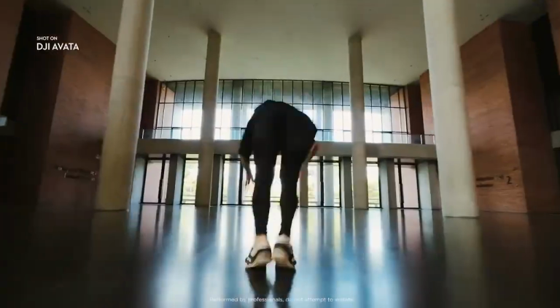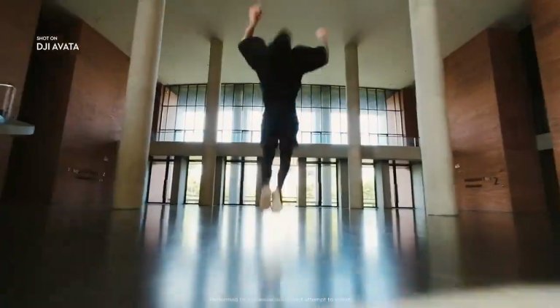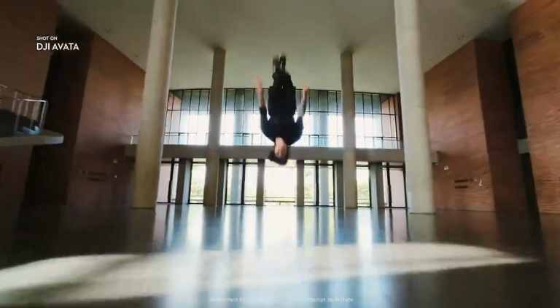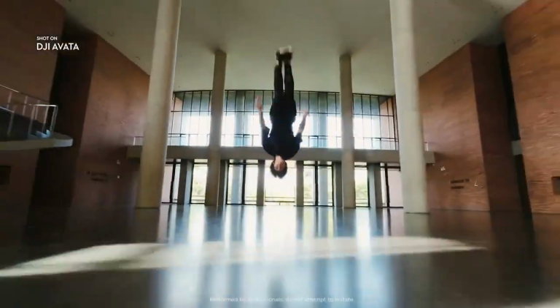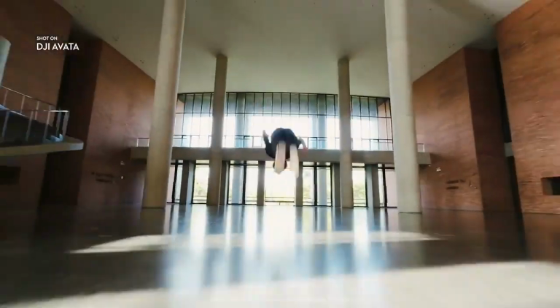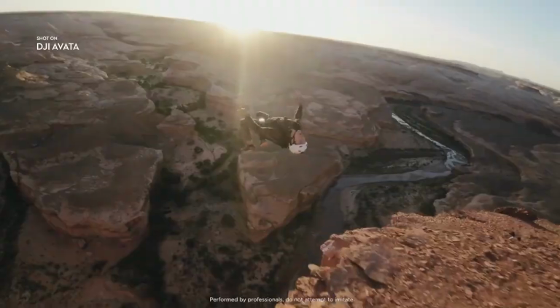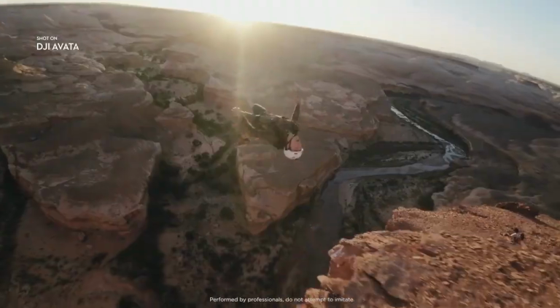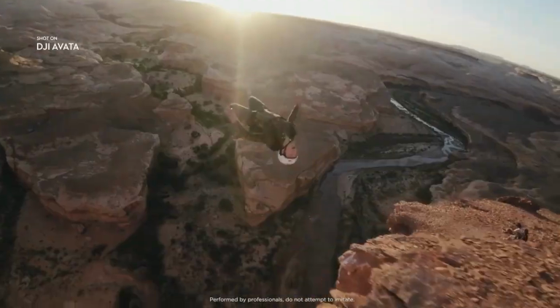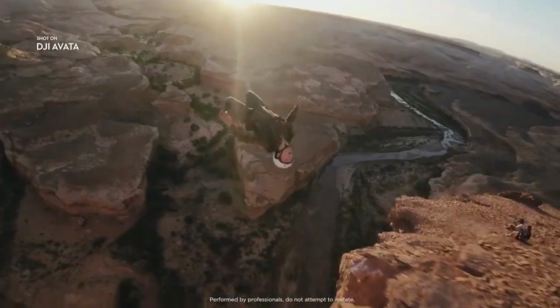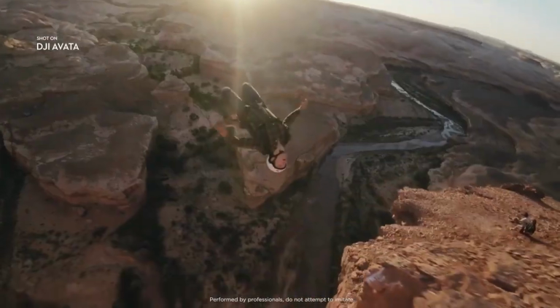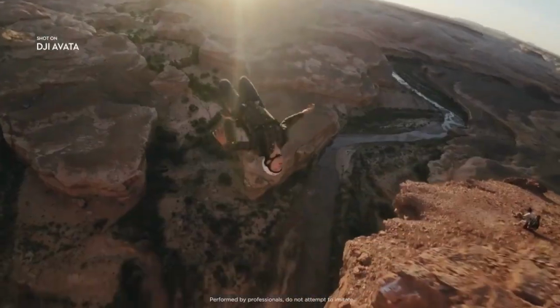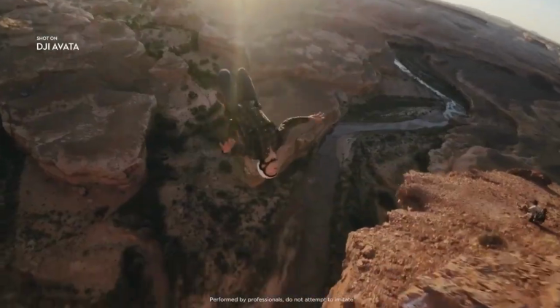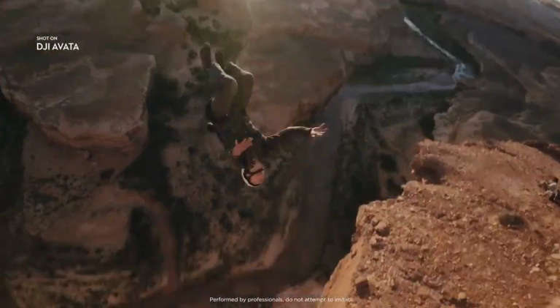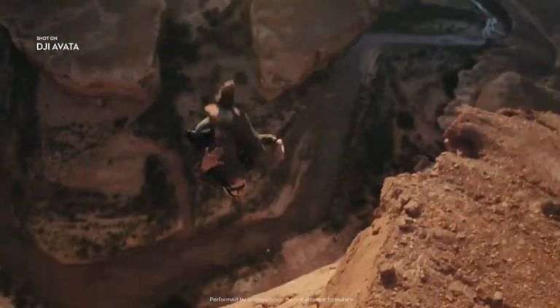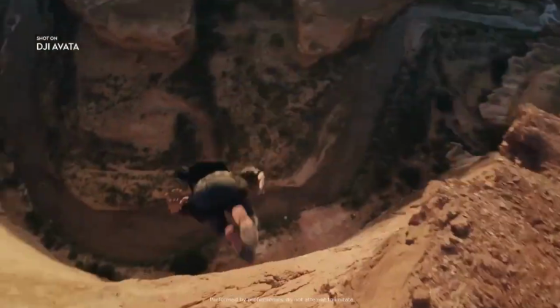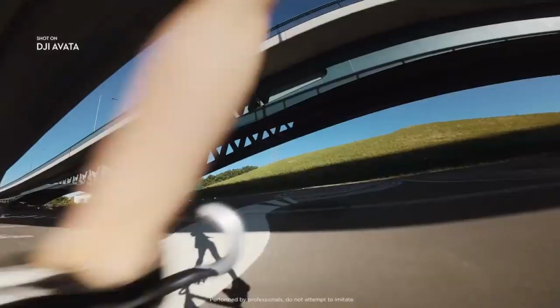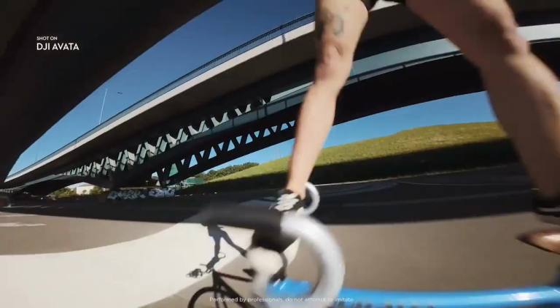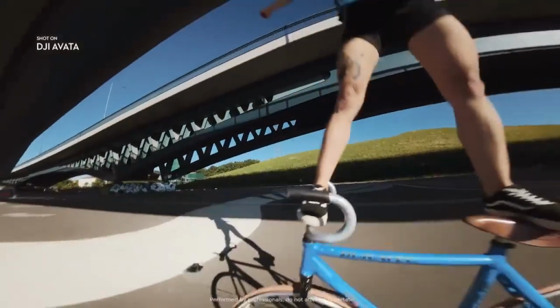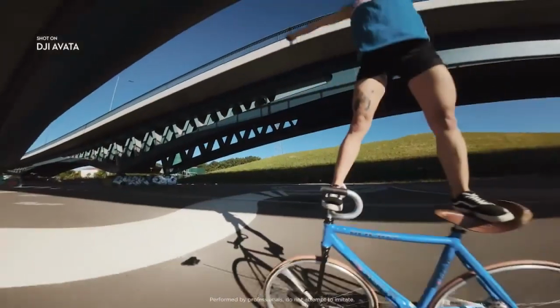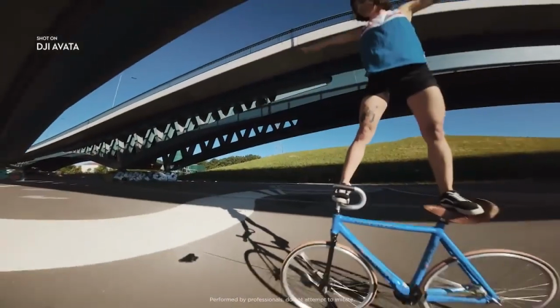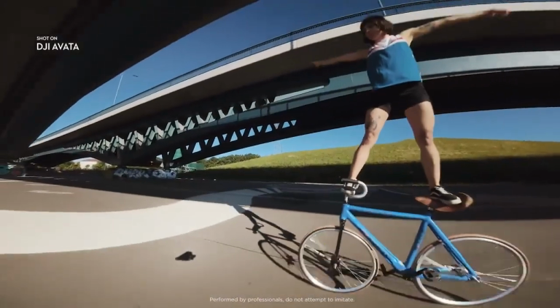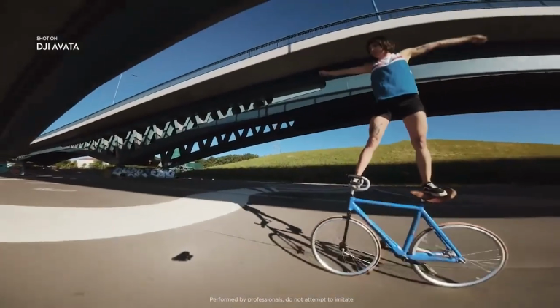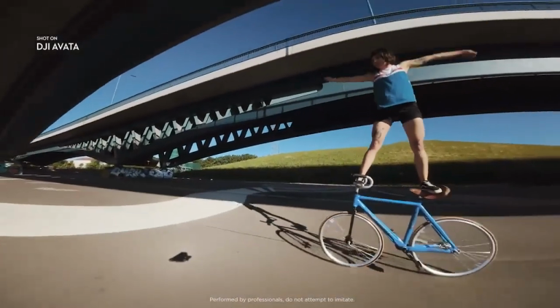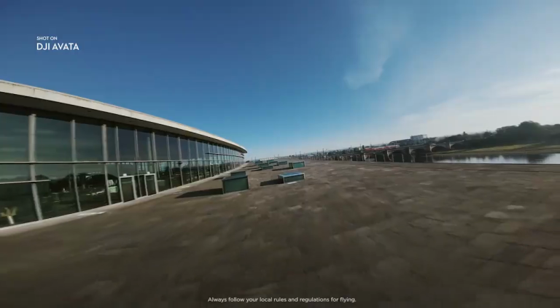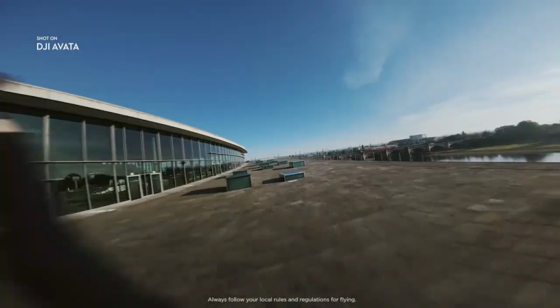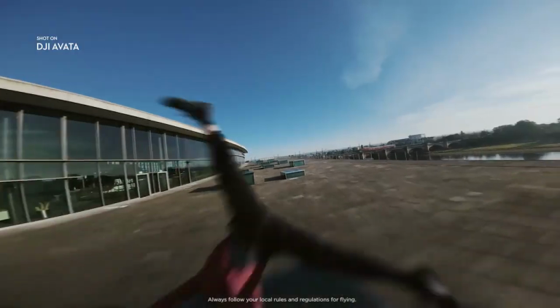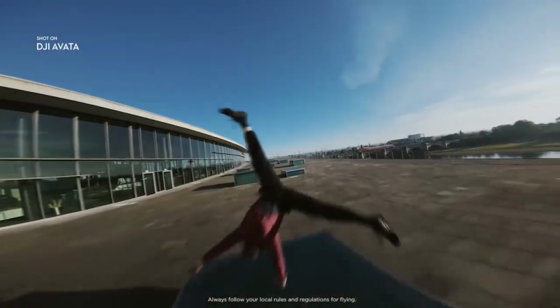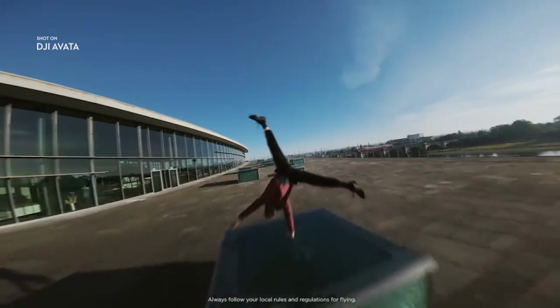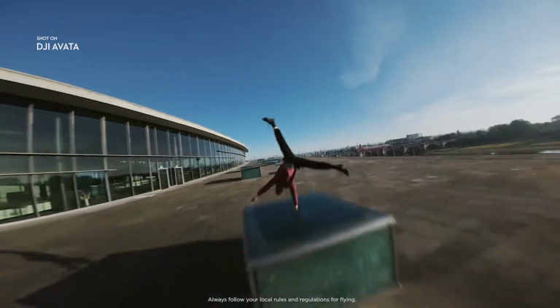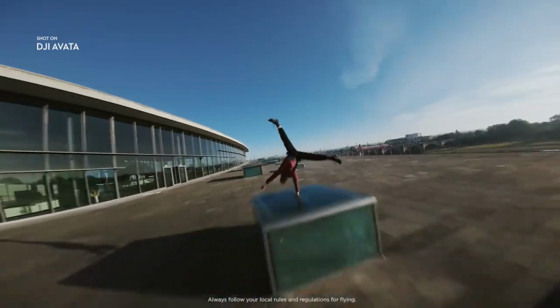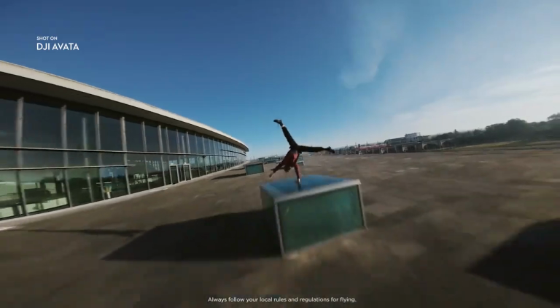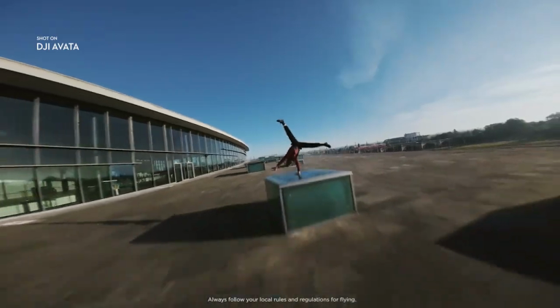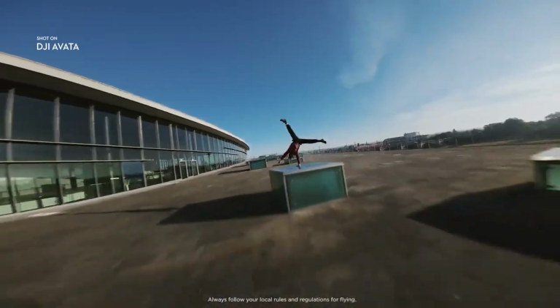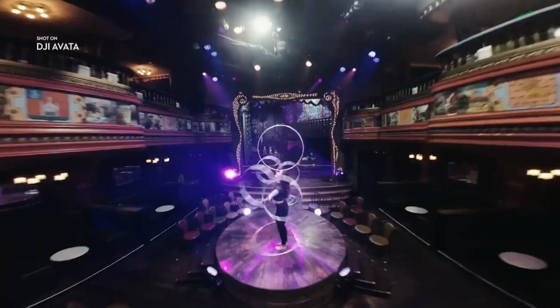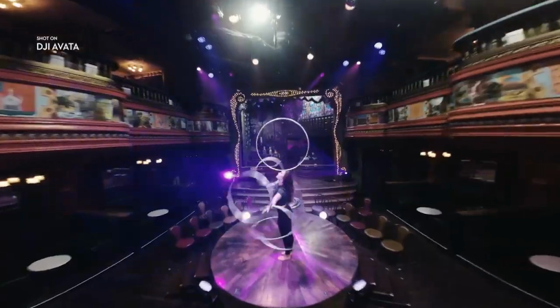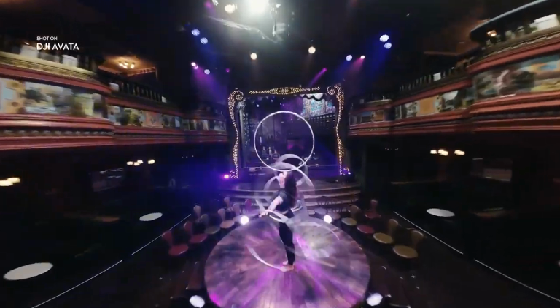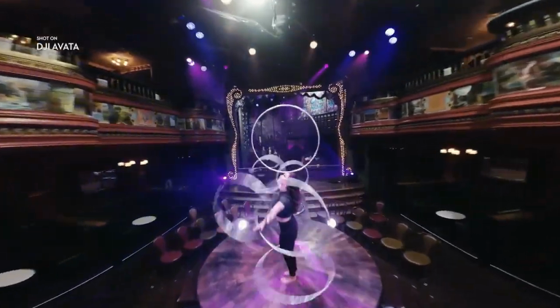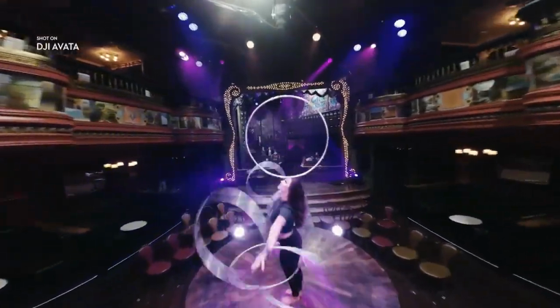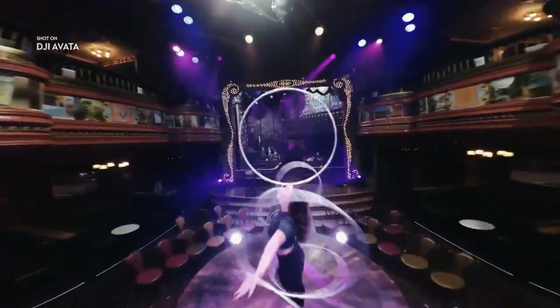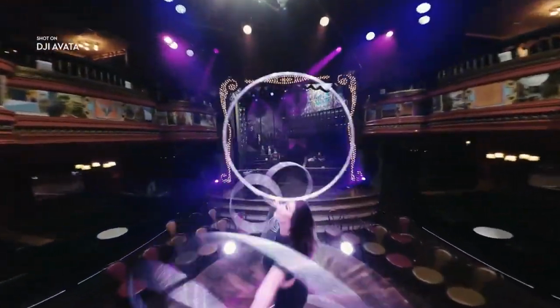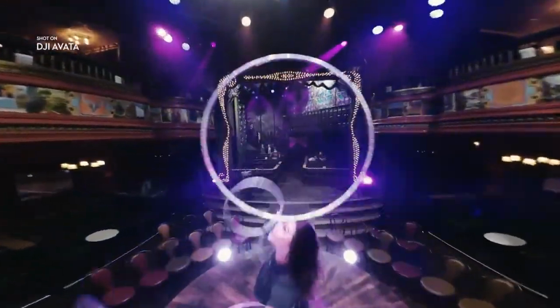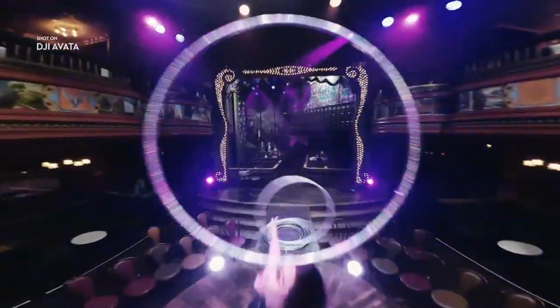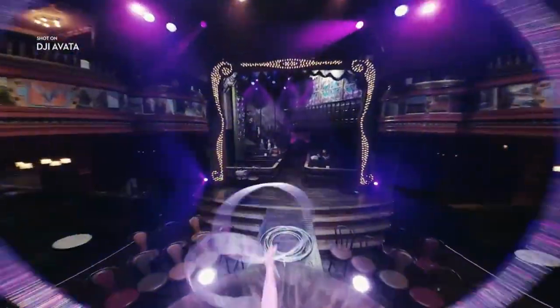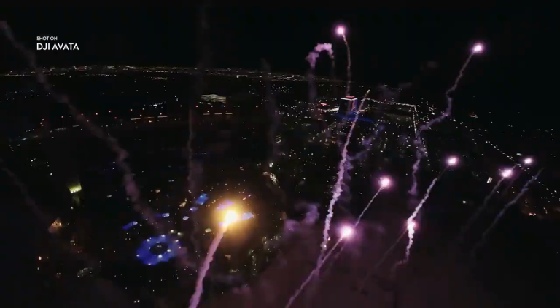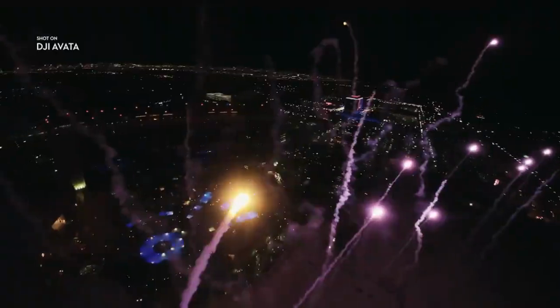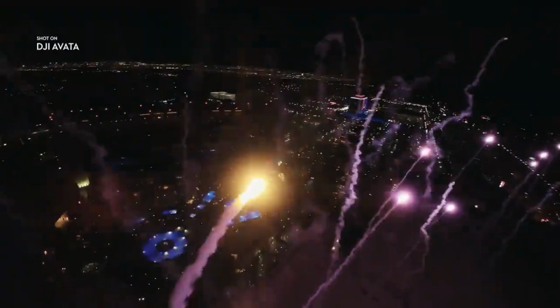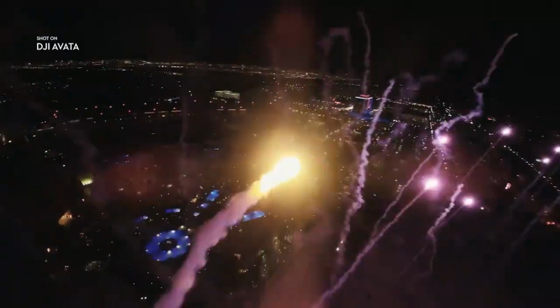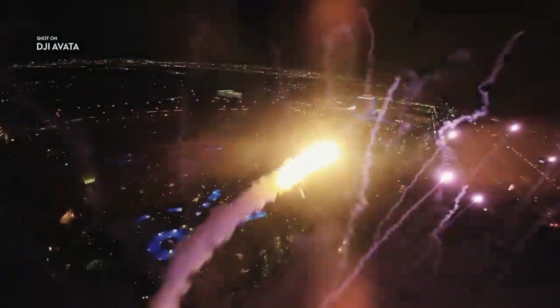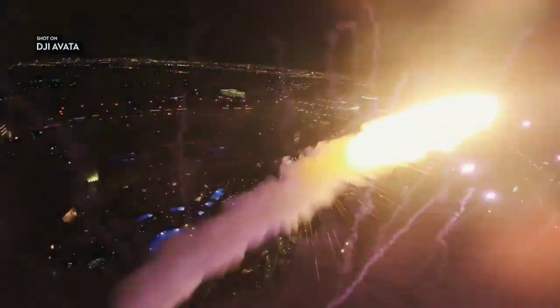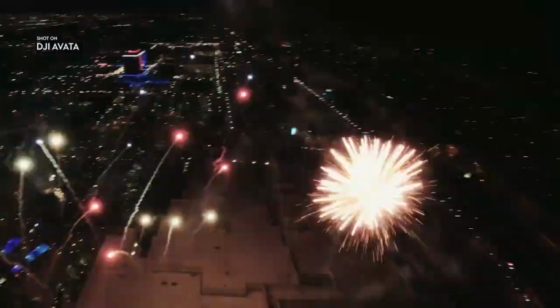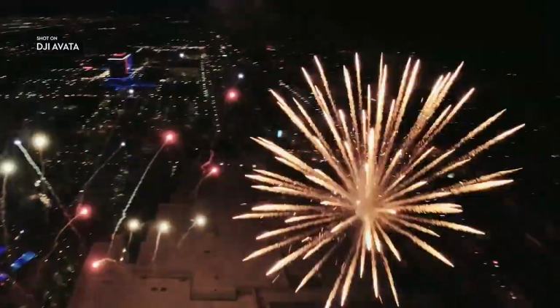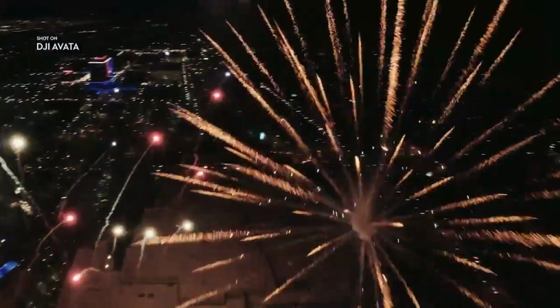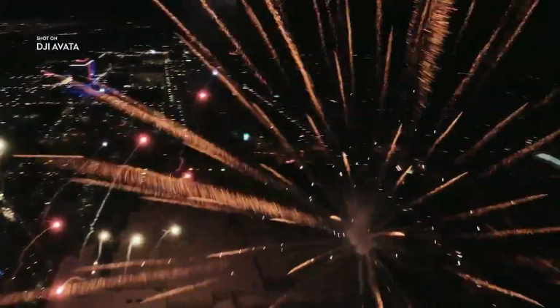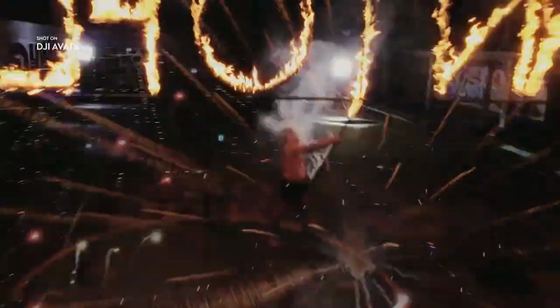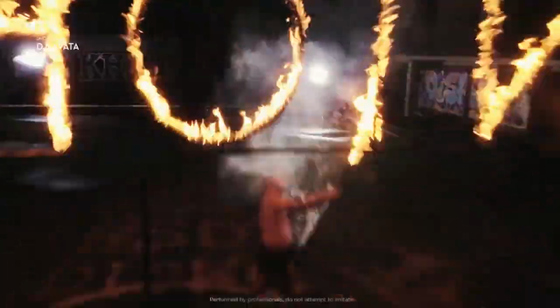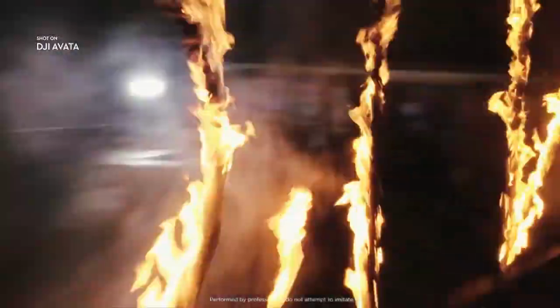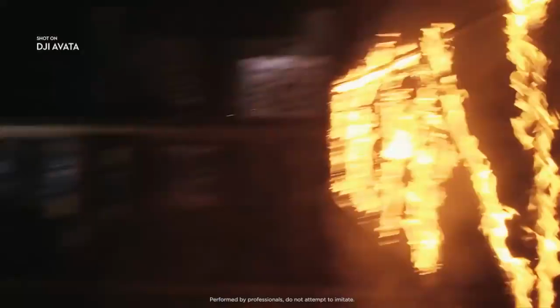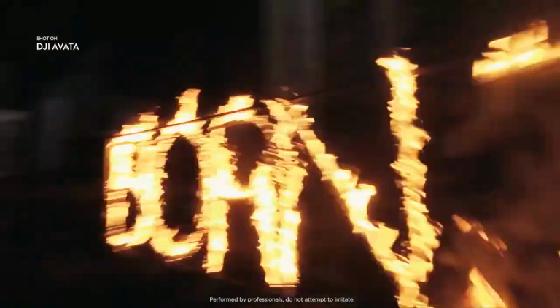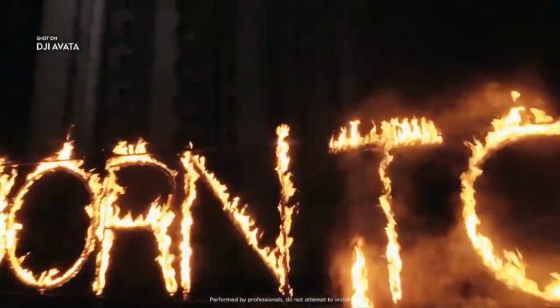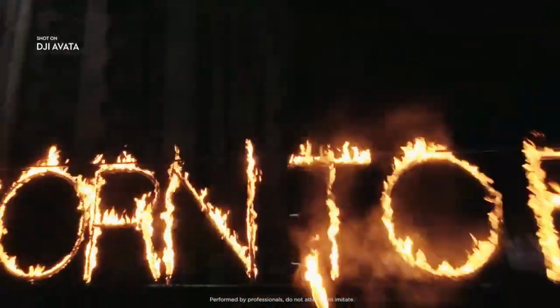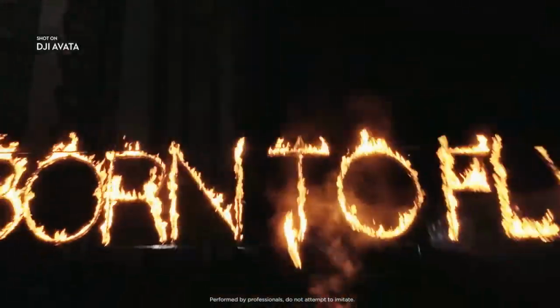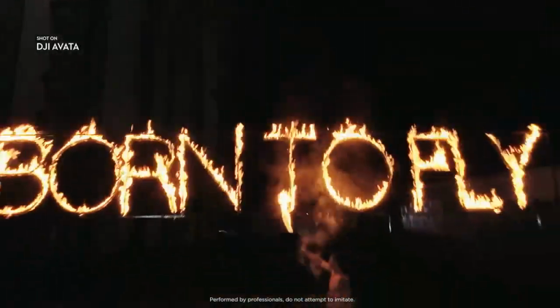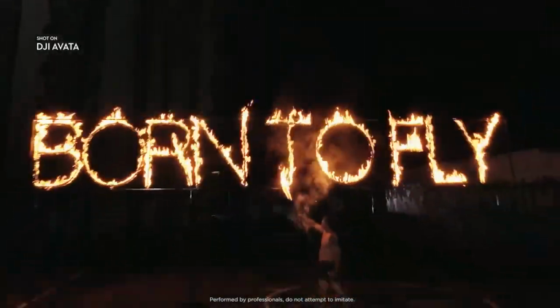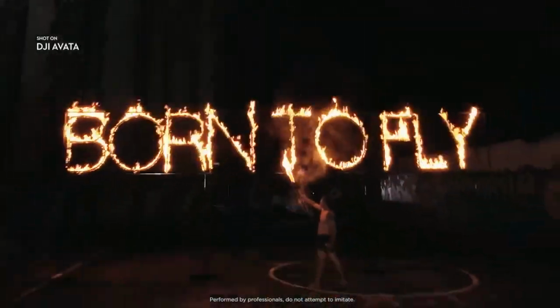Realize dreams, evoke imagination, and dare to fly with DJI Avada.